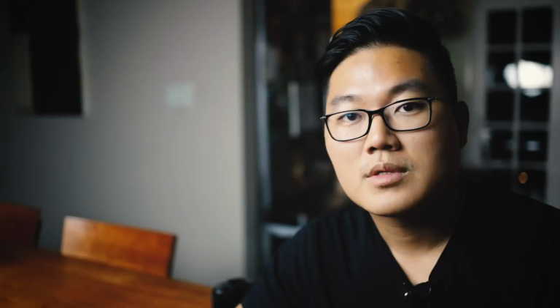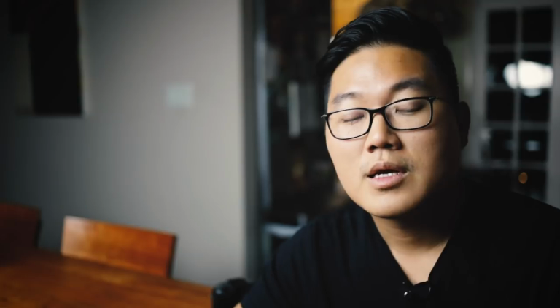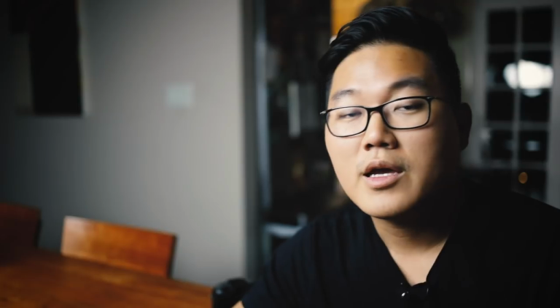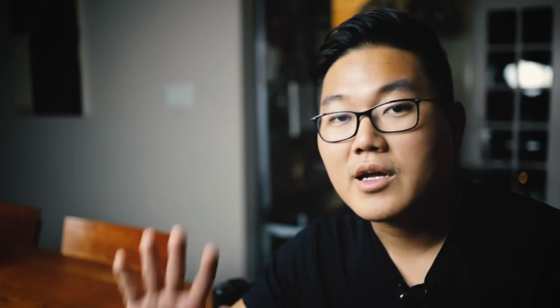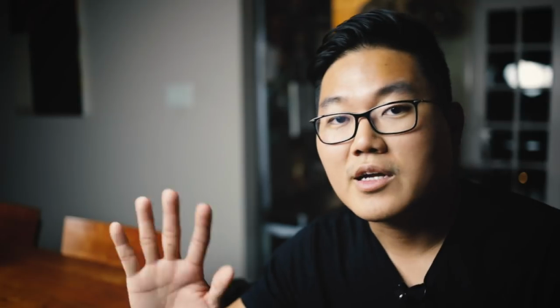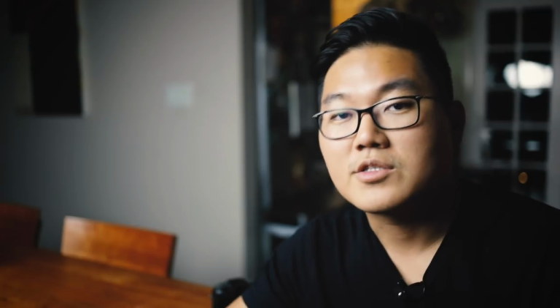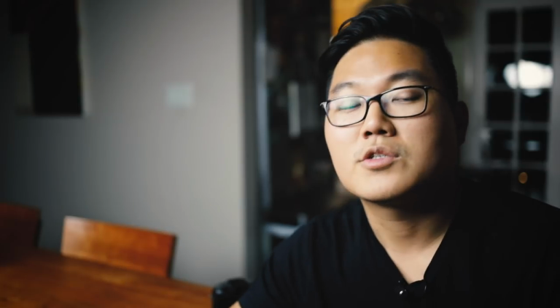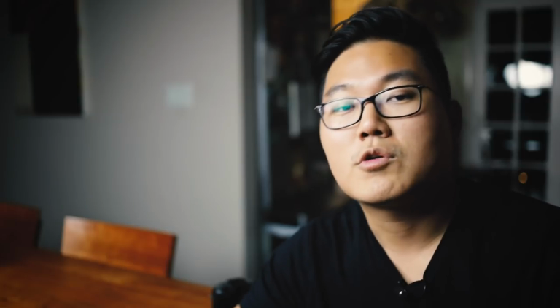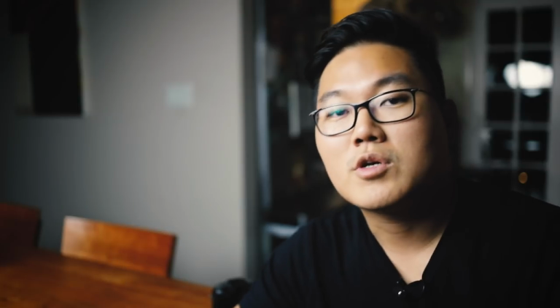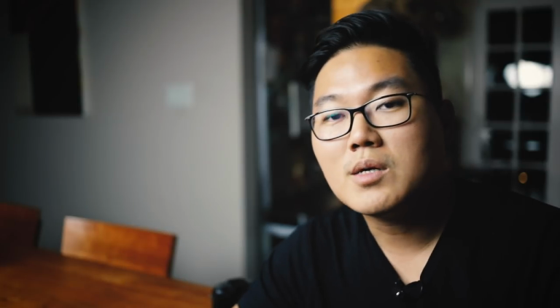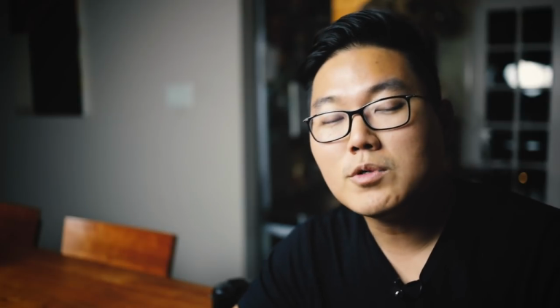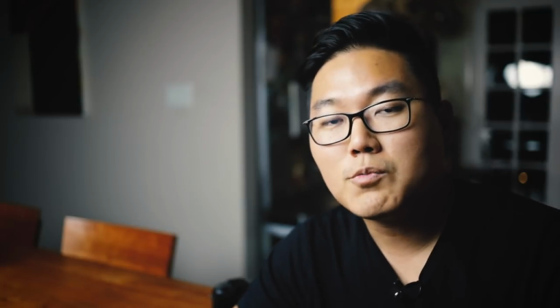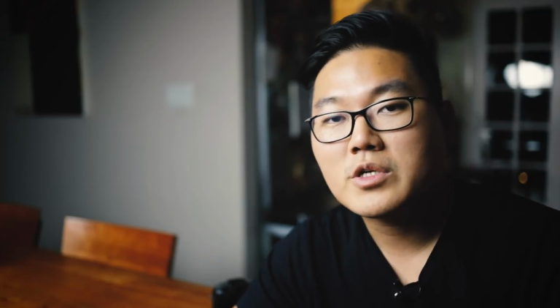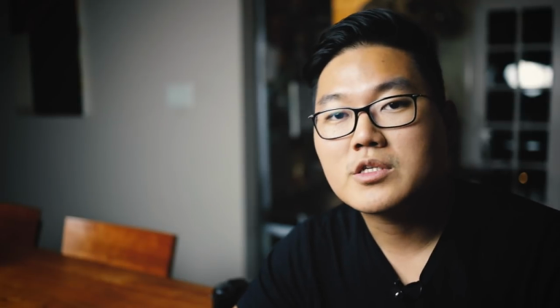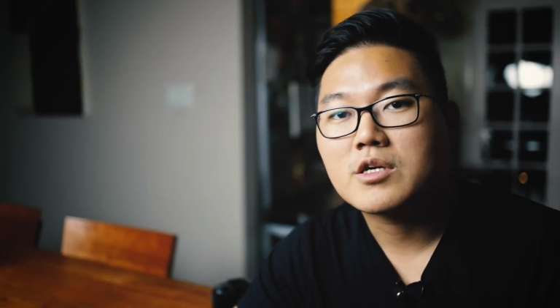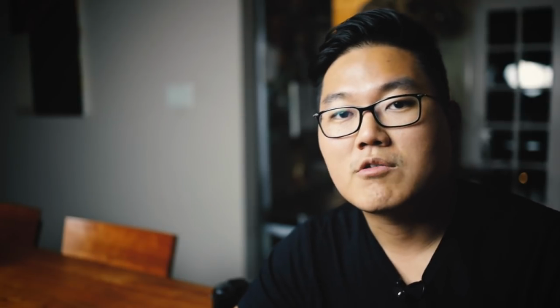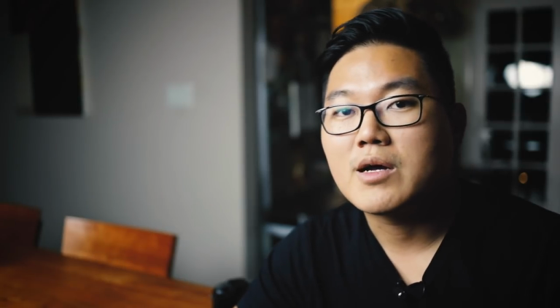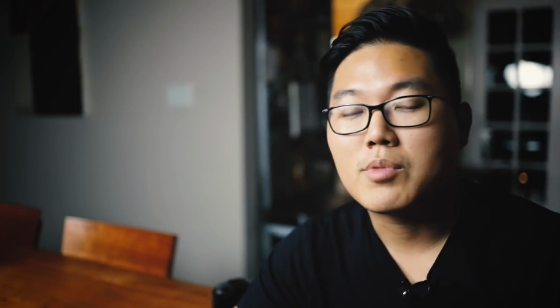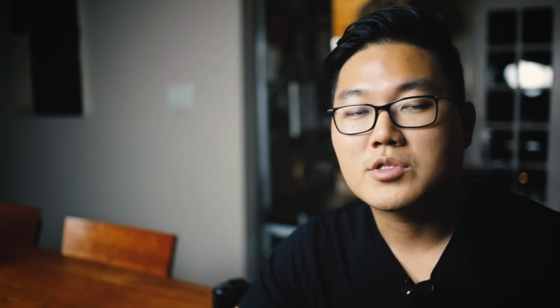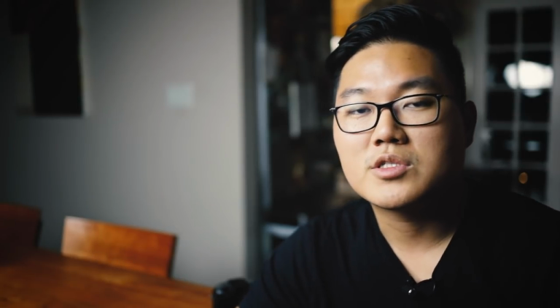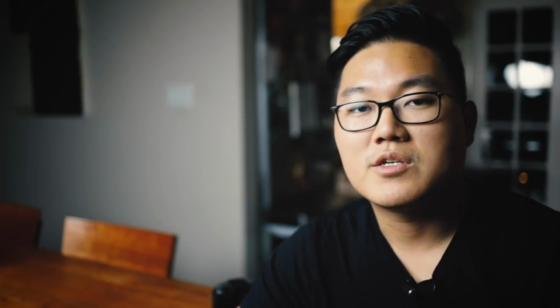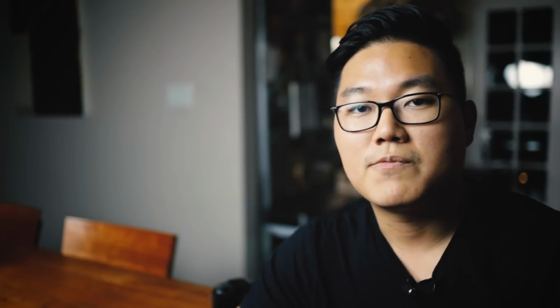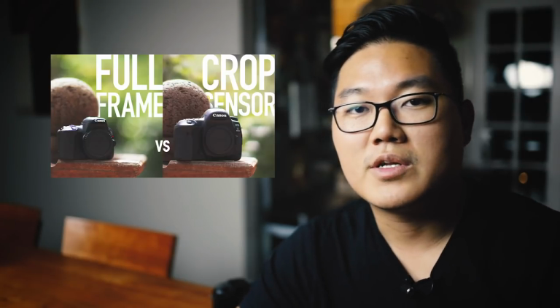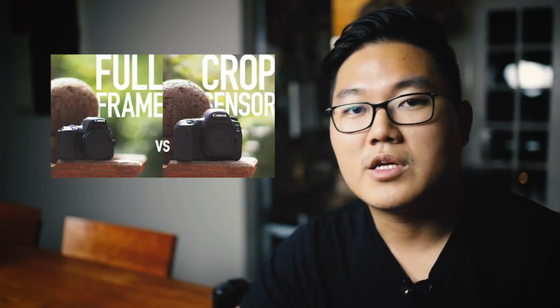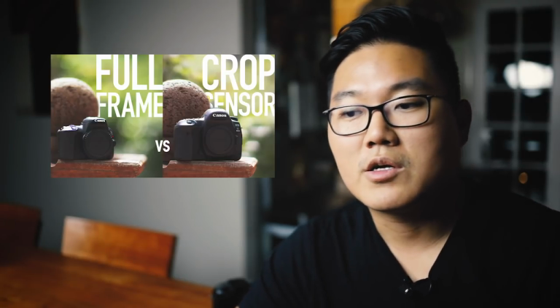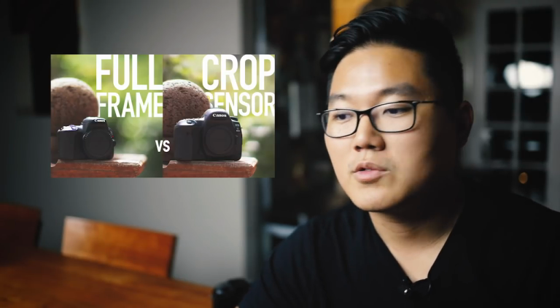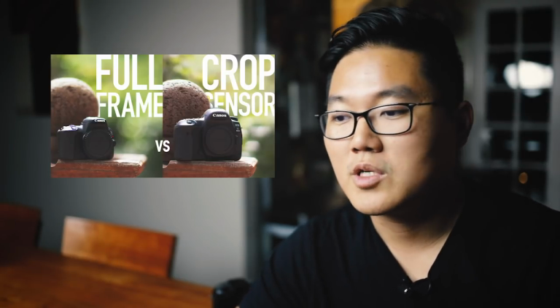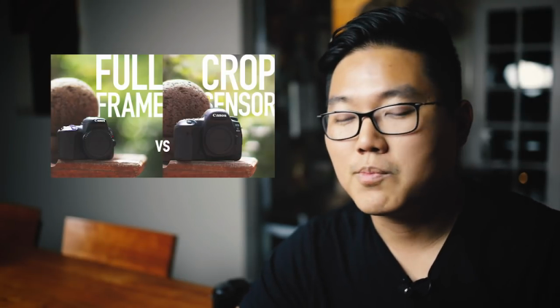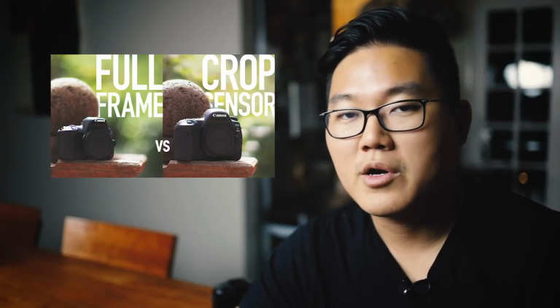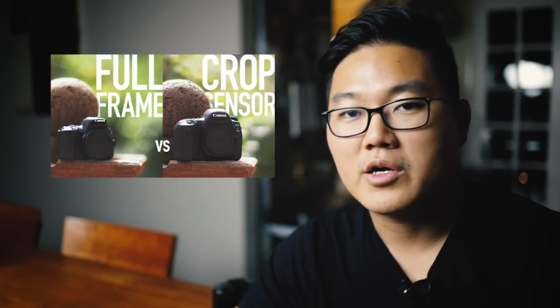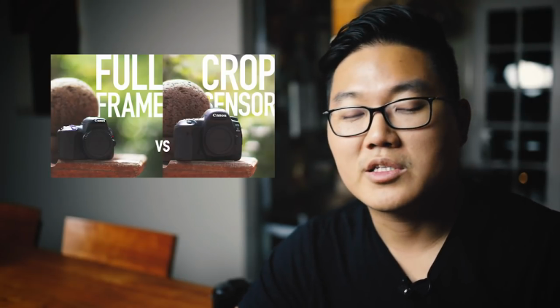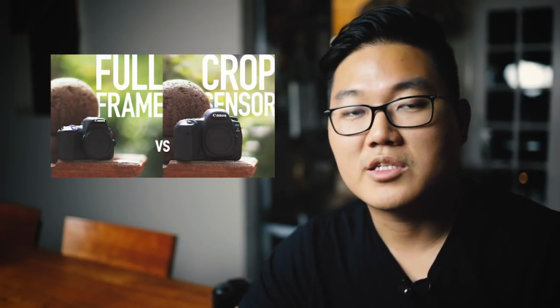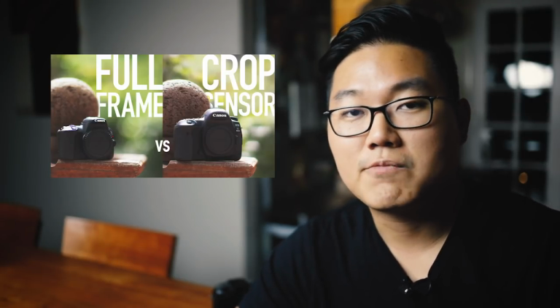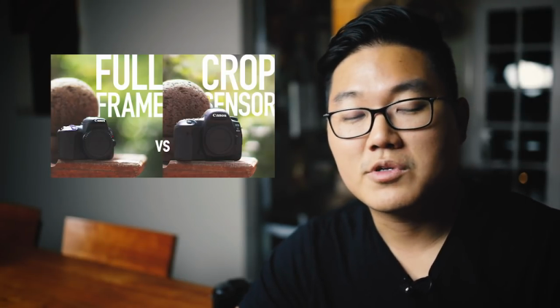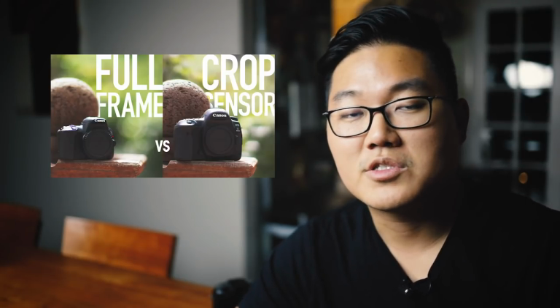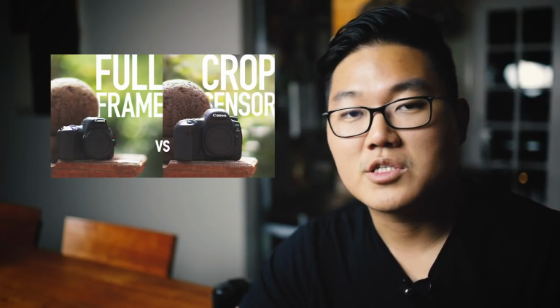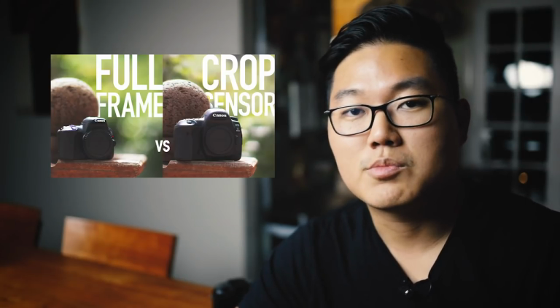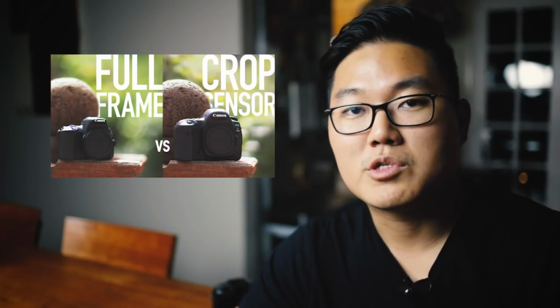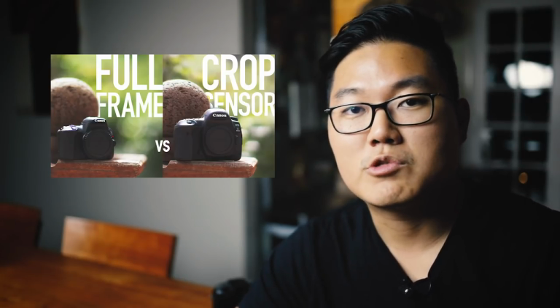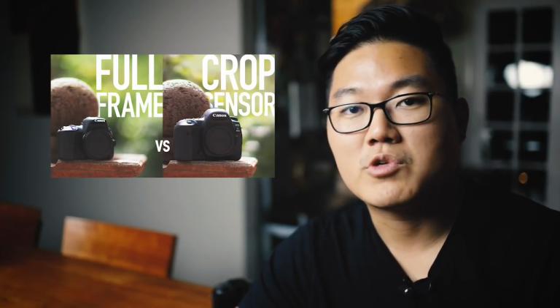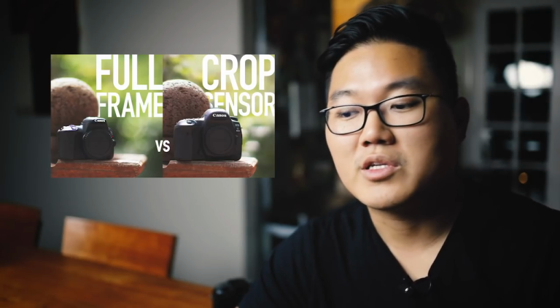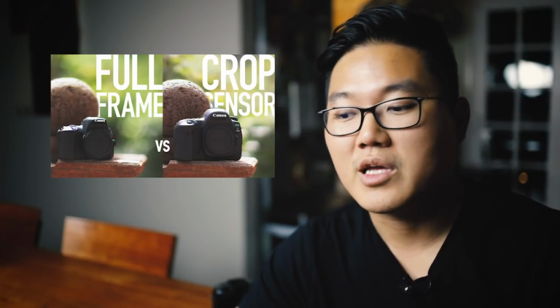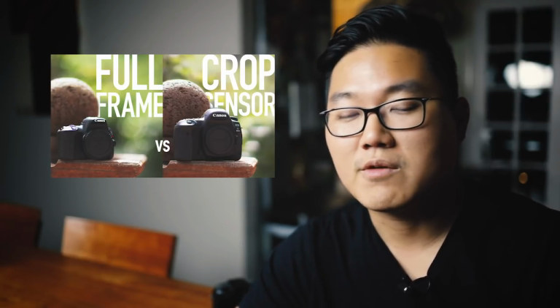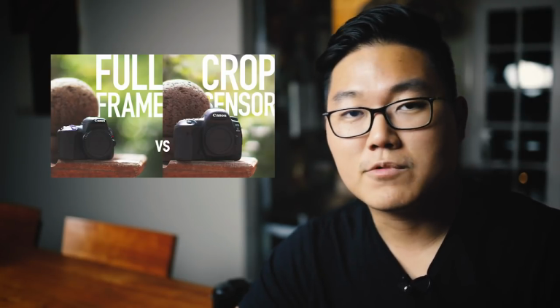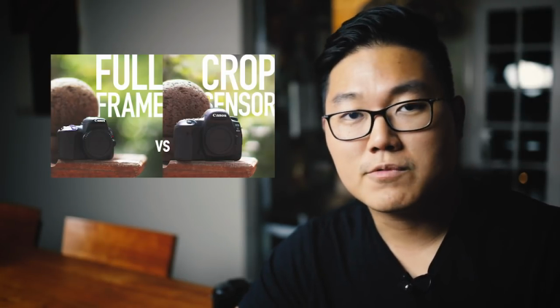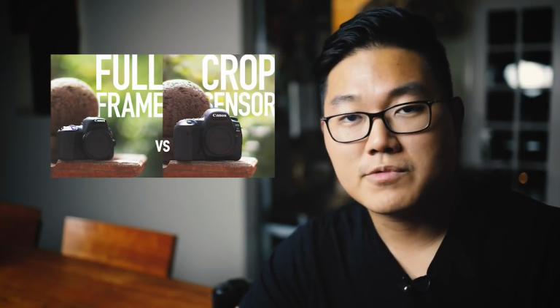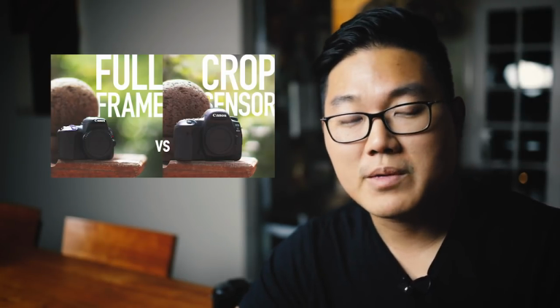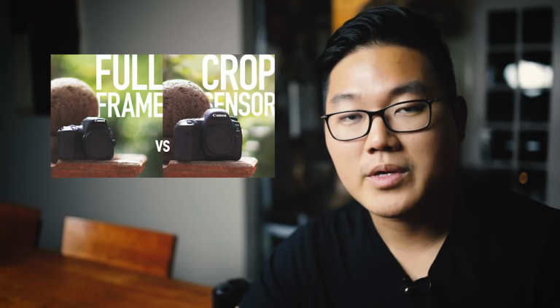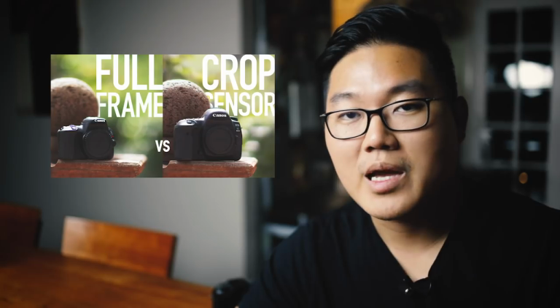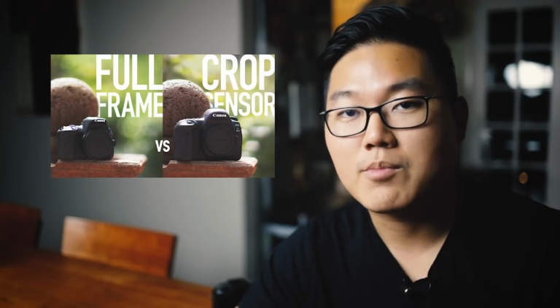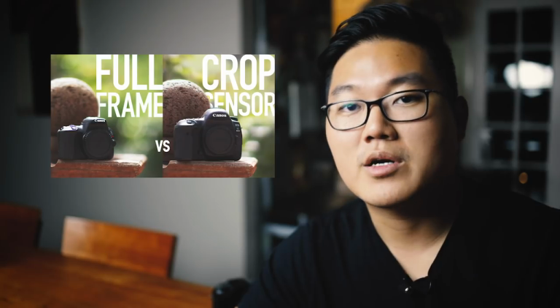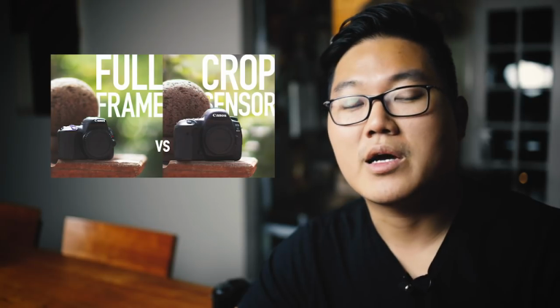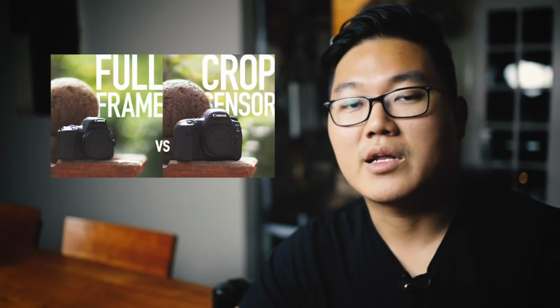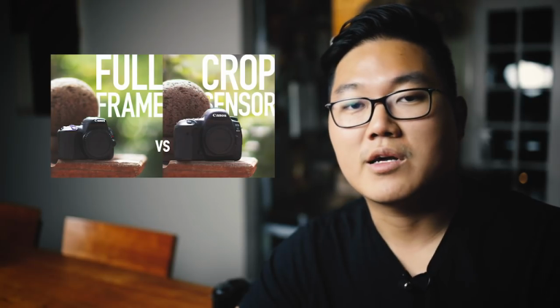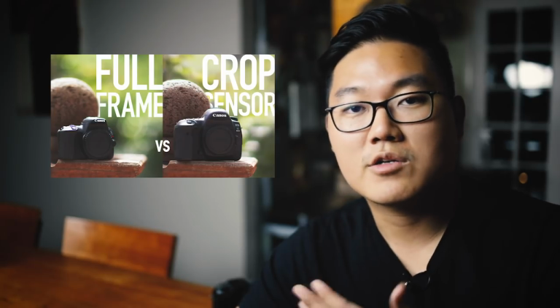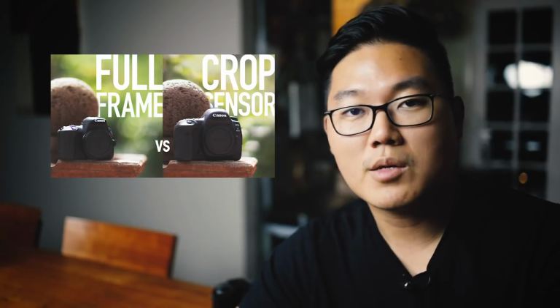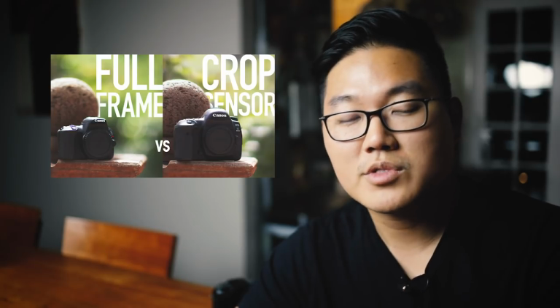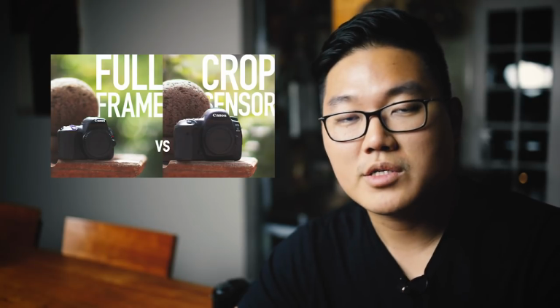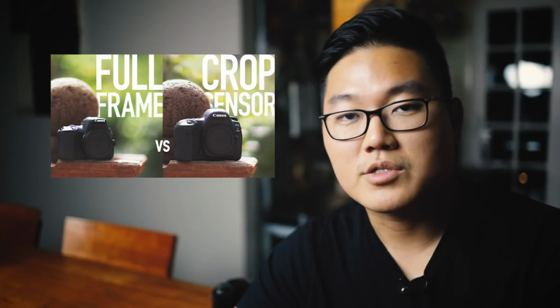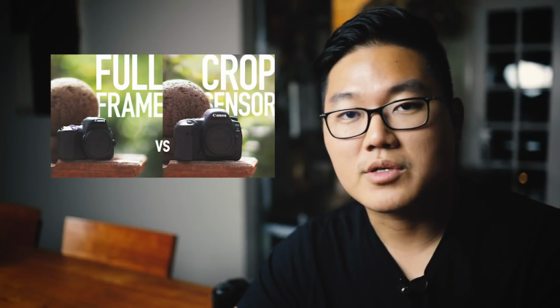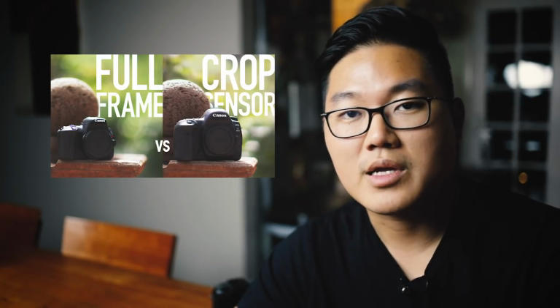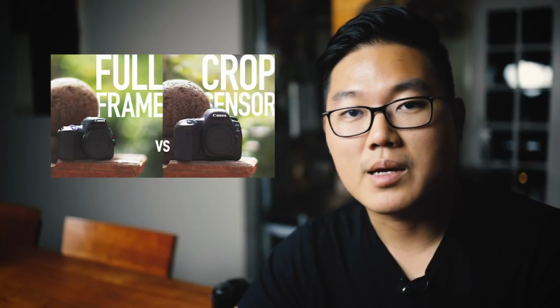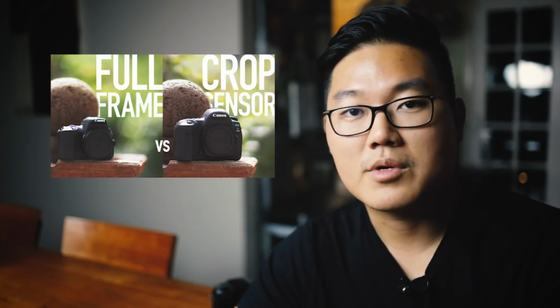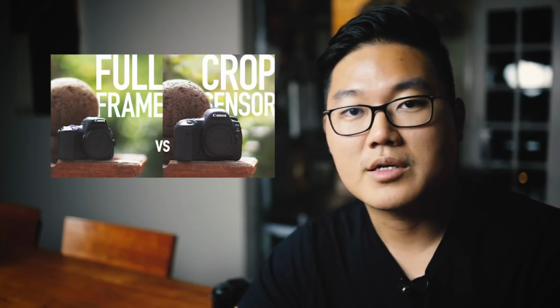Hey guys, so a couple of weeks ago I posted a video comparing the differences between a full-frame camera and a crop sensor camera.